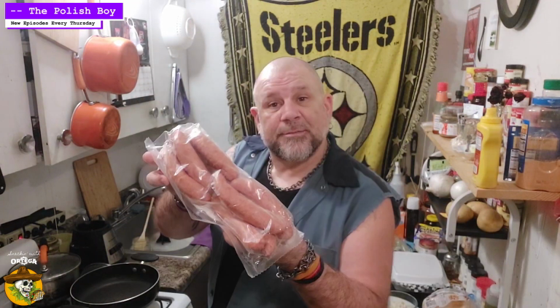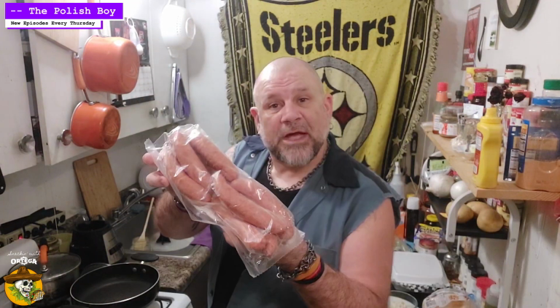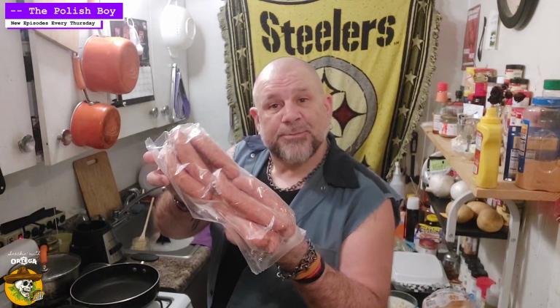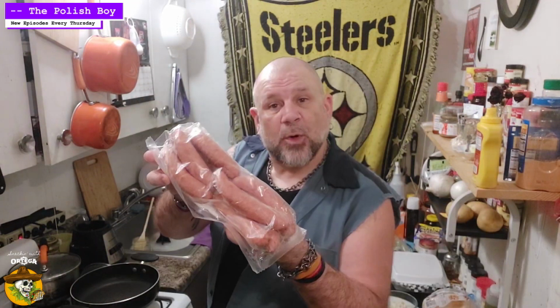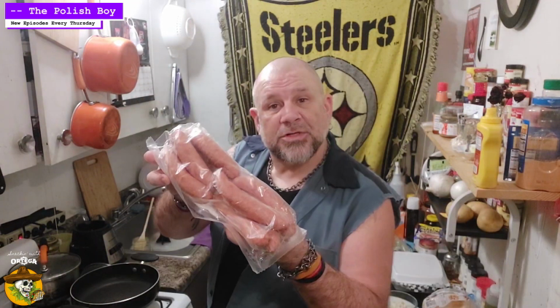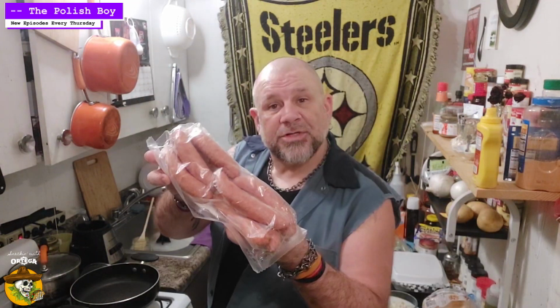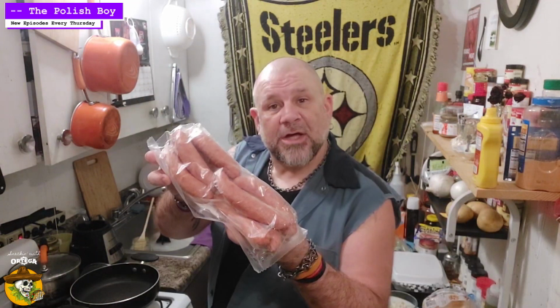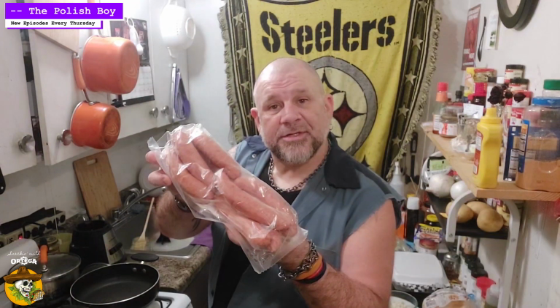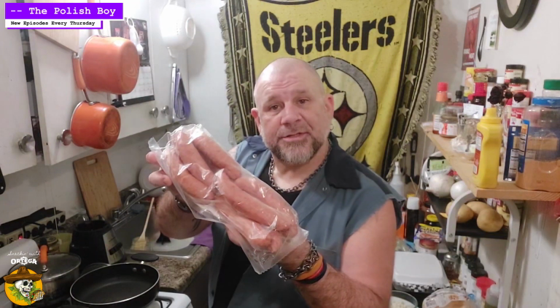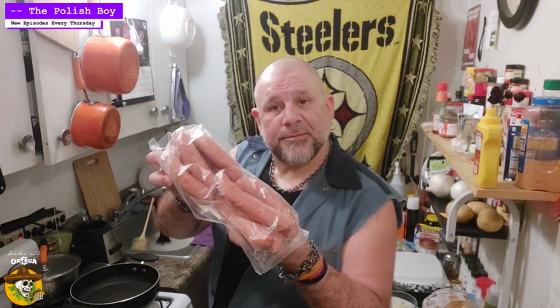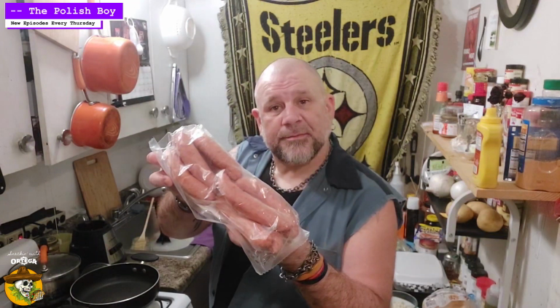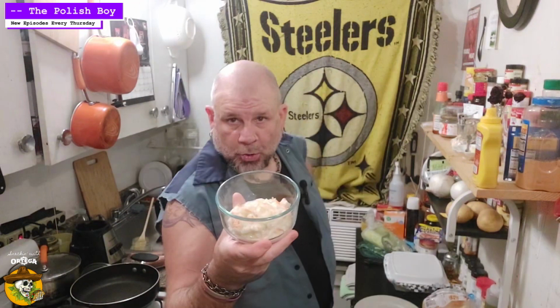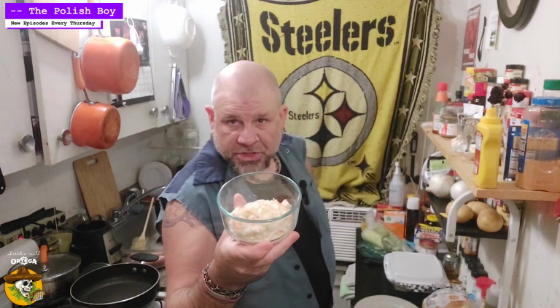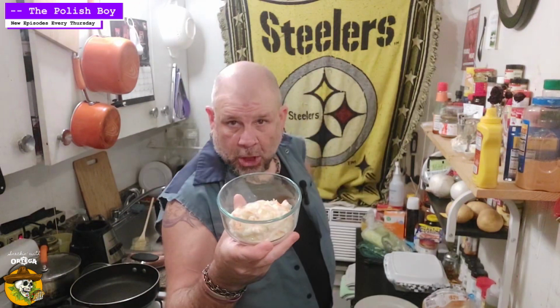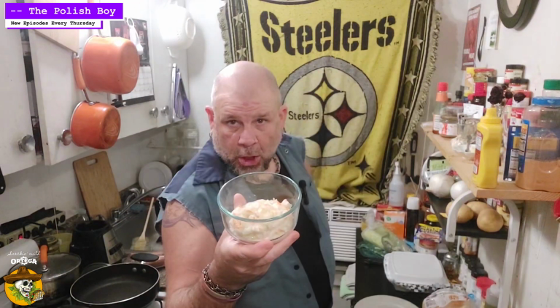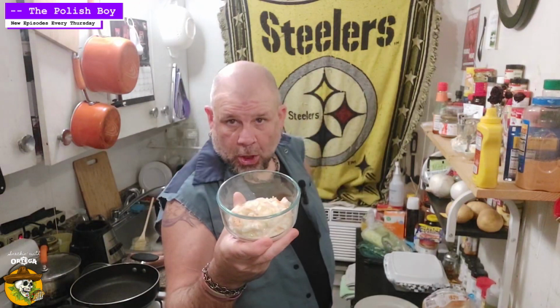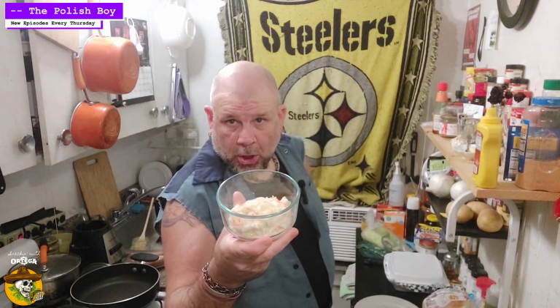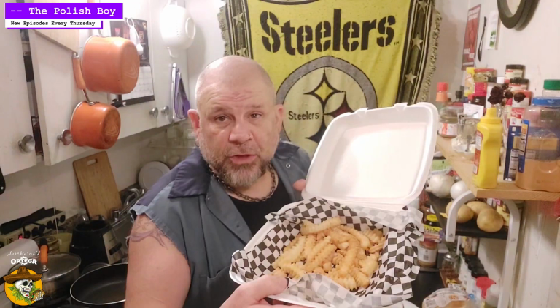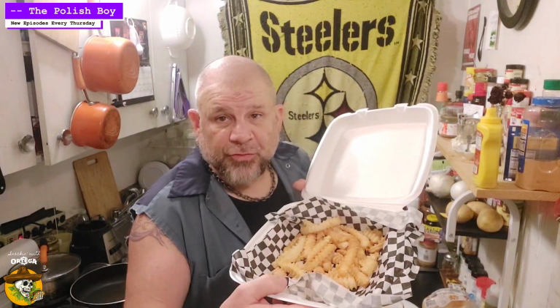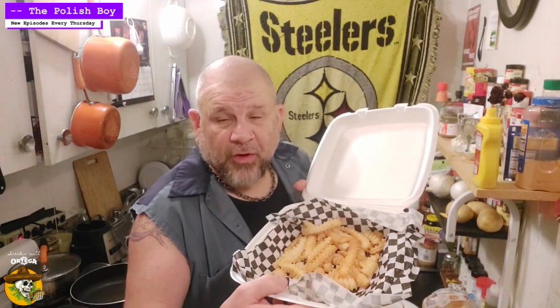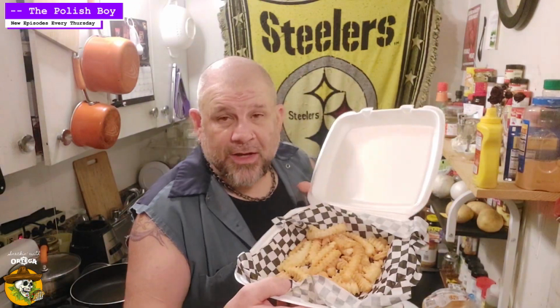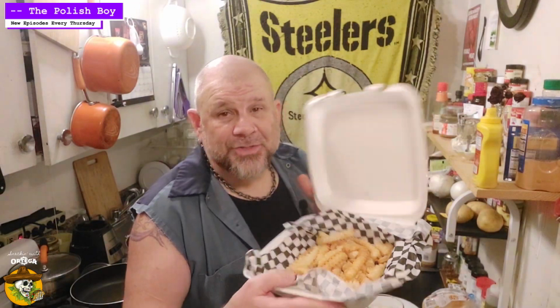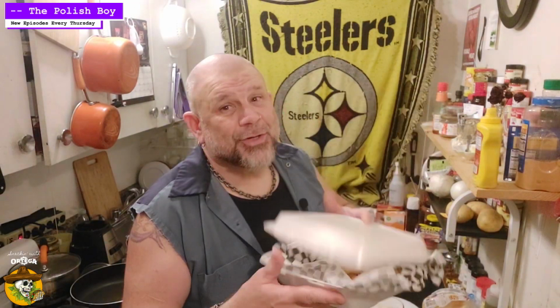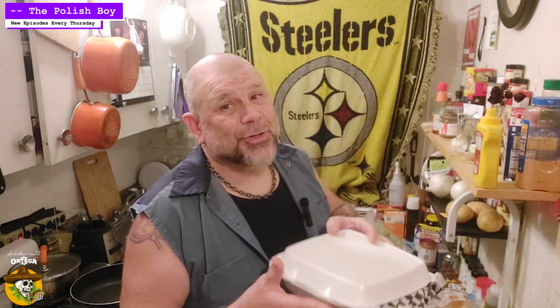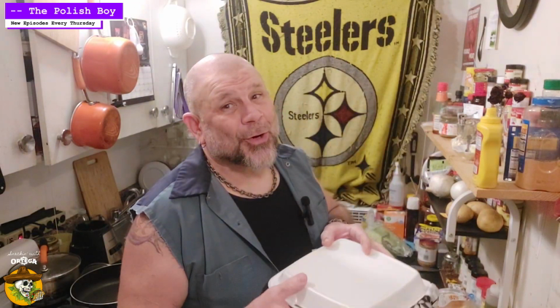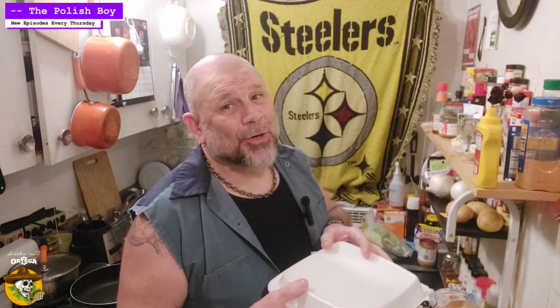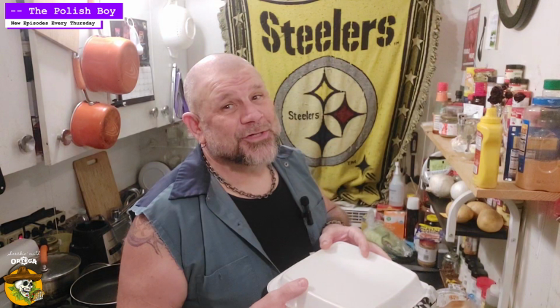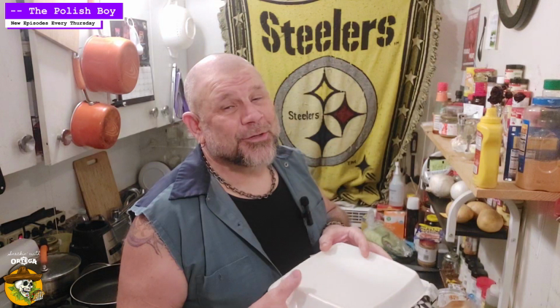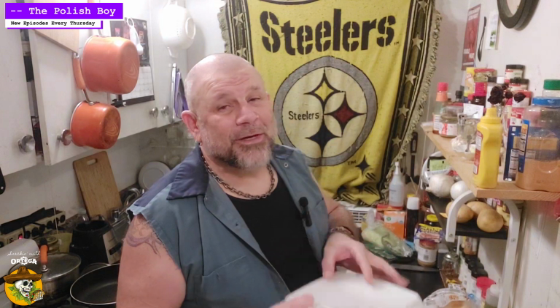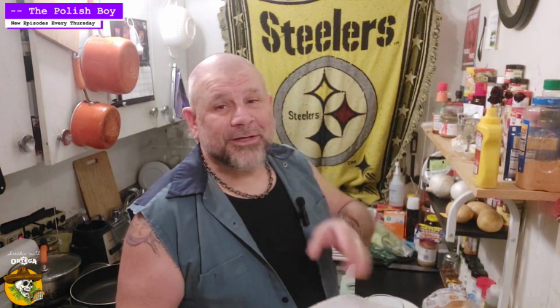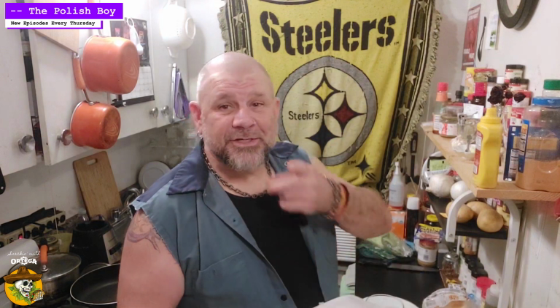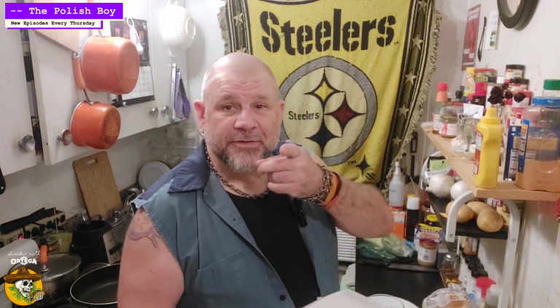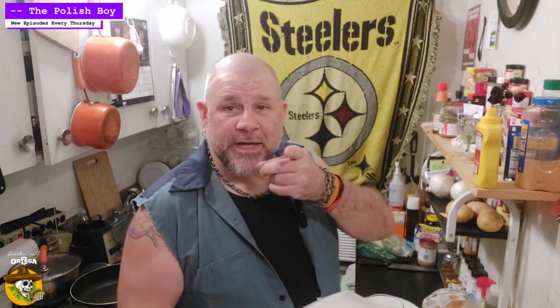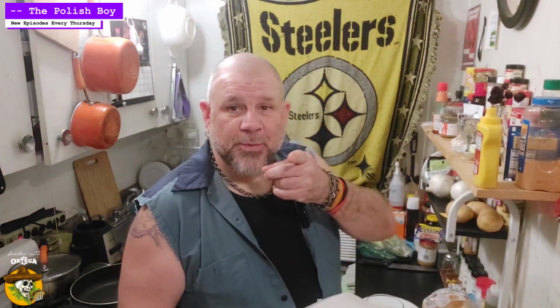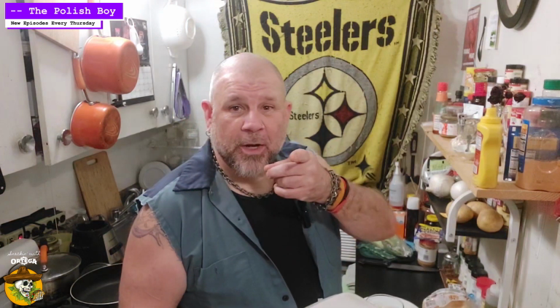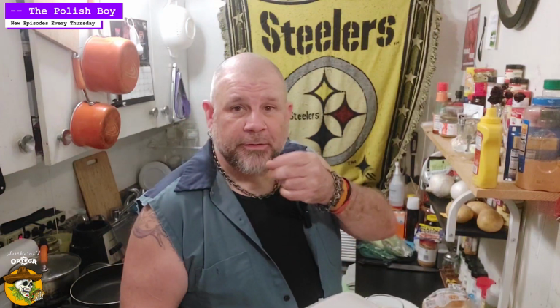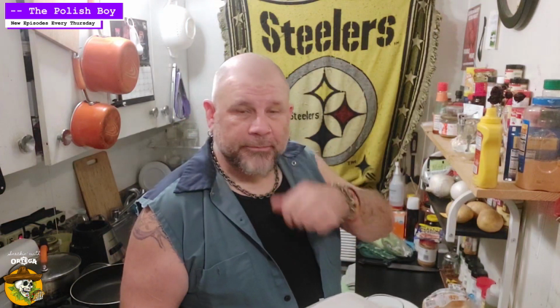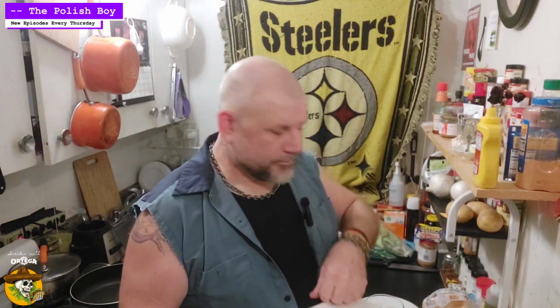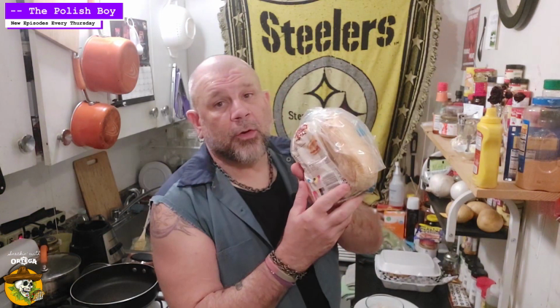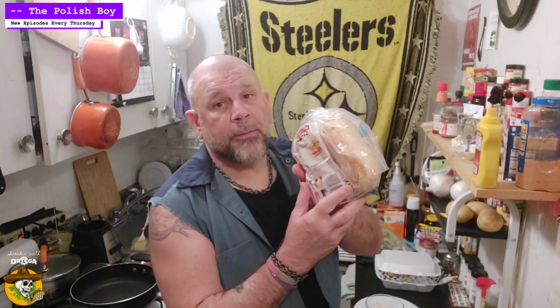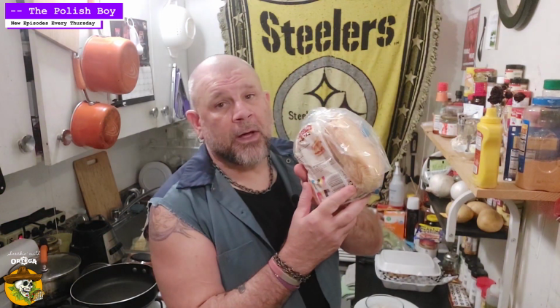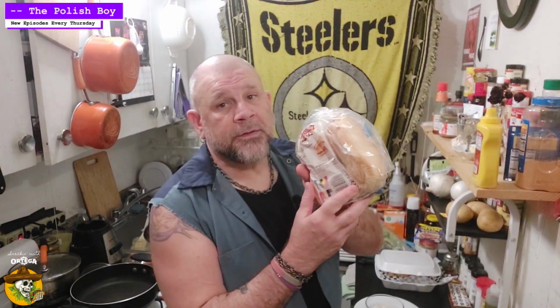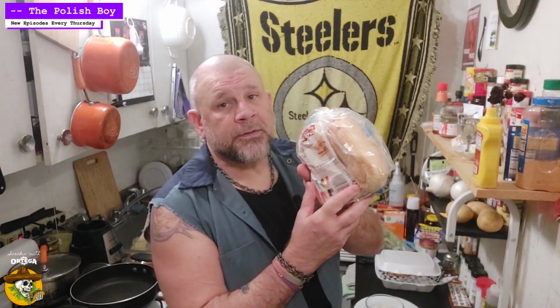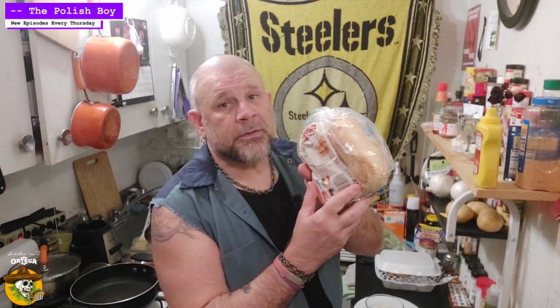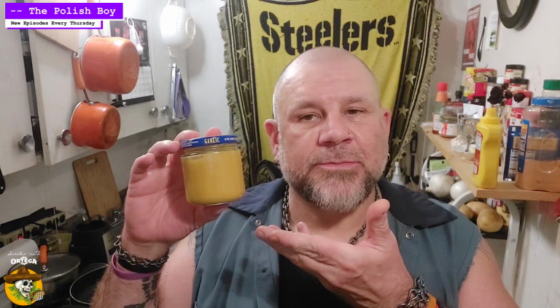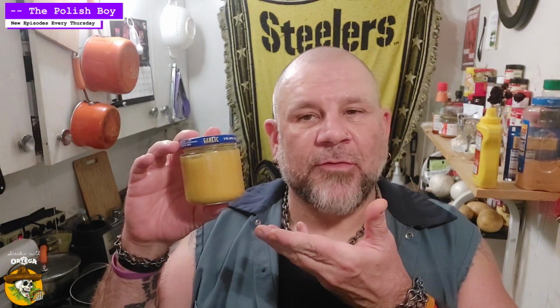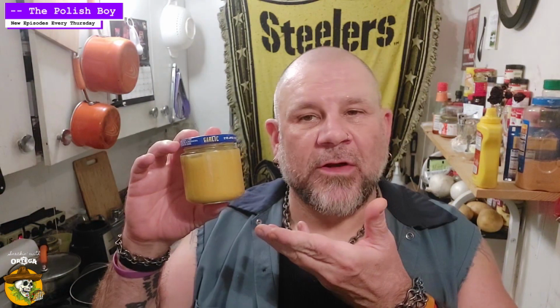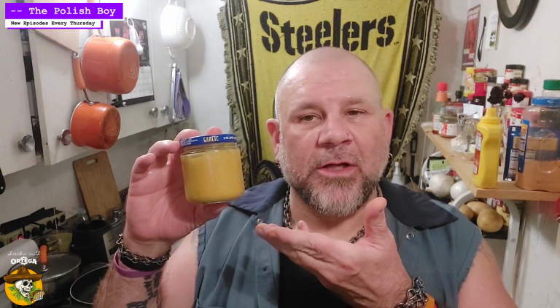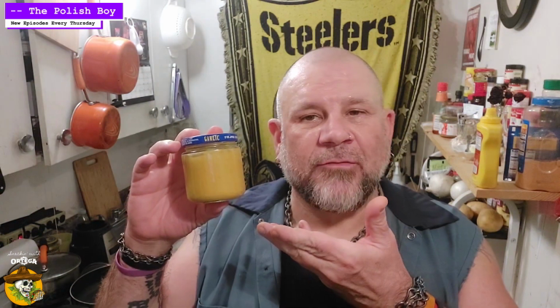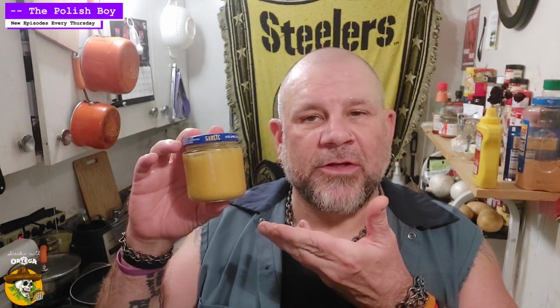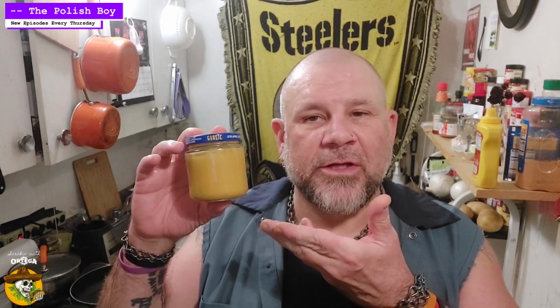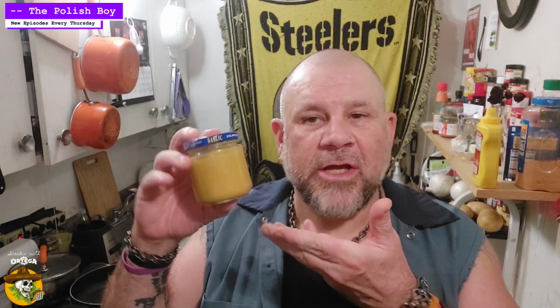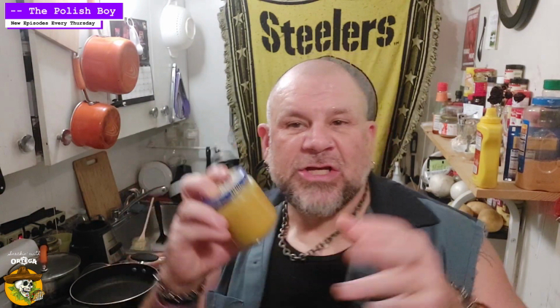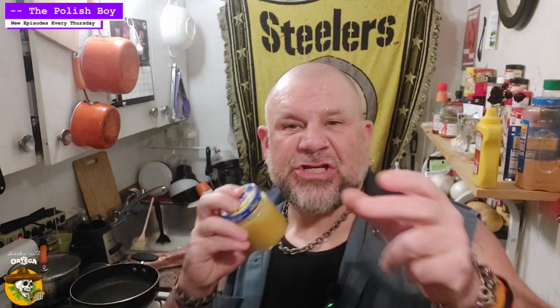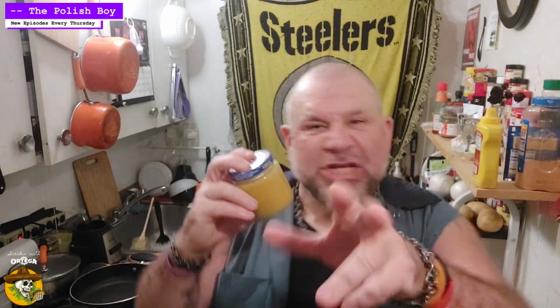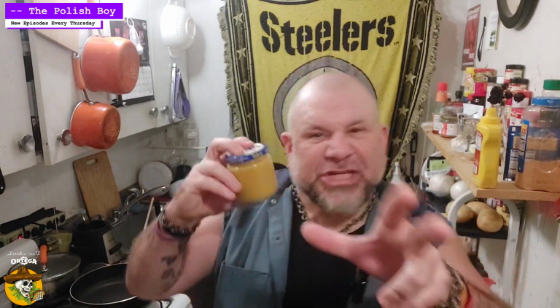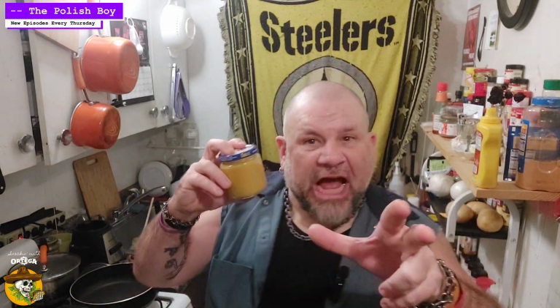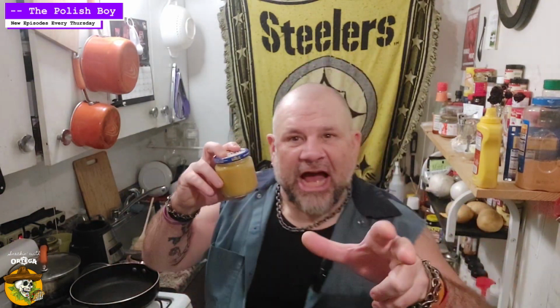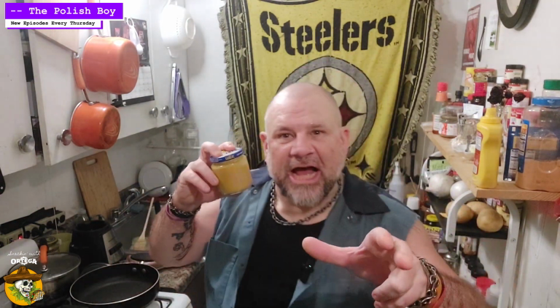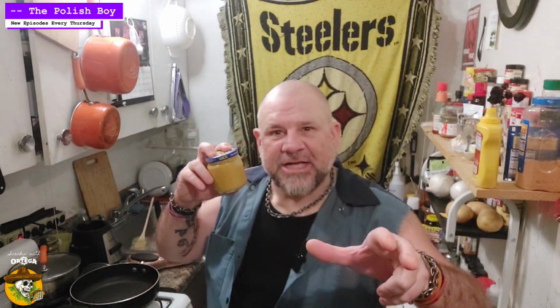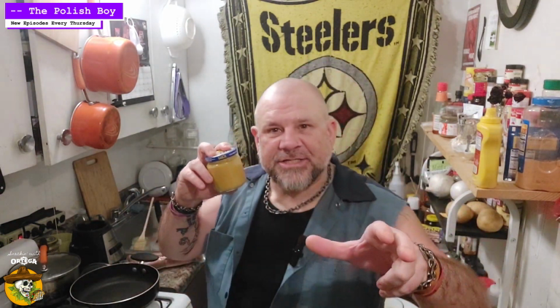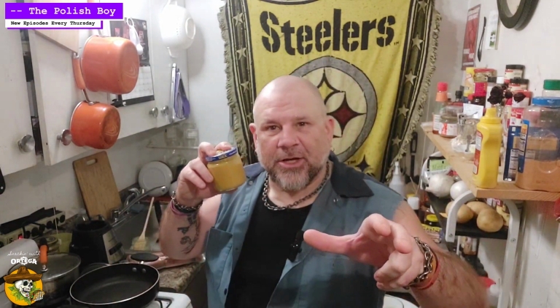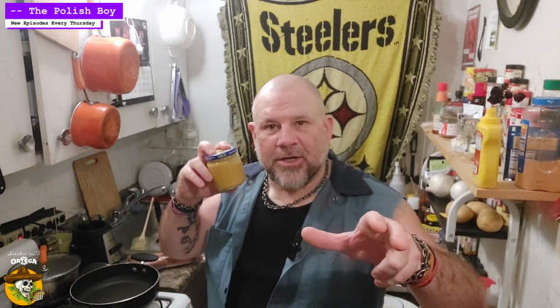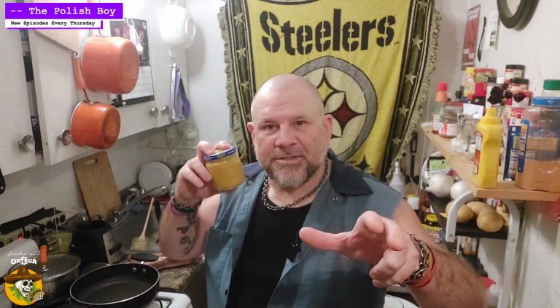Some nice Polish sausage, coleslaw, French fries — courtesy of Mickey's, thanks Ryan — a hoagie bun, and some of our lovely Shasha Sauce.